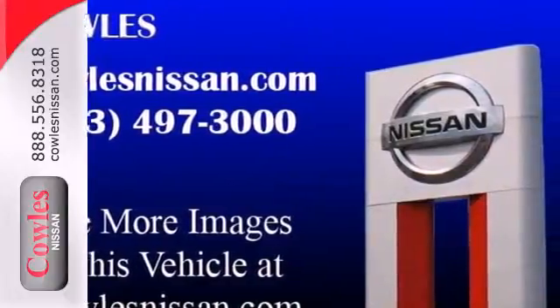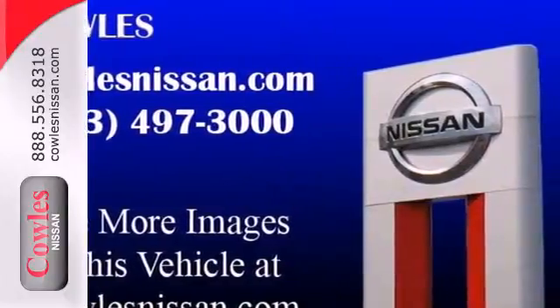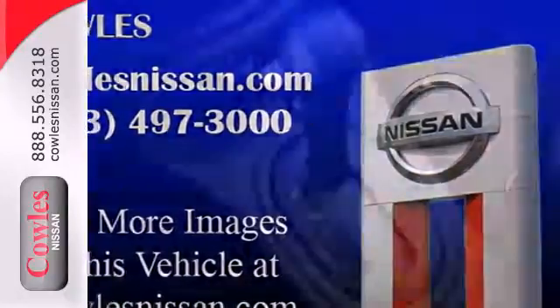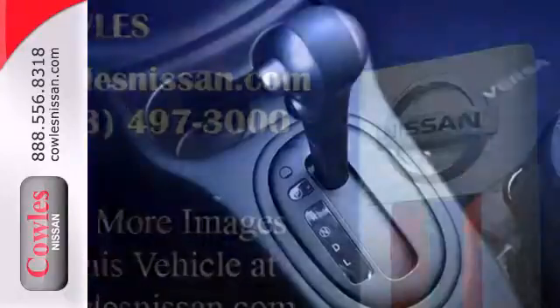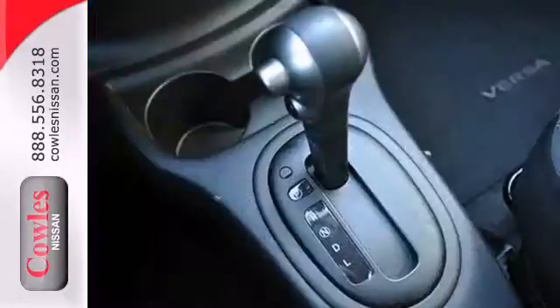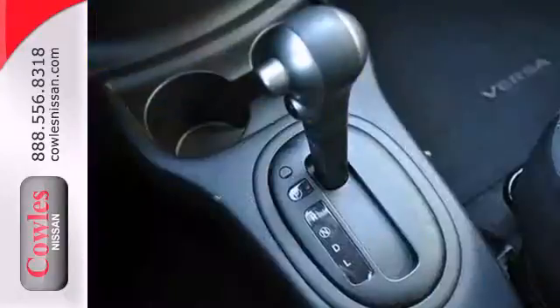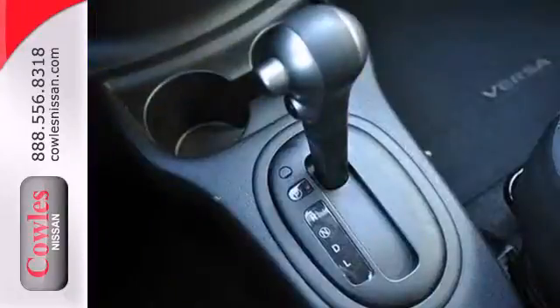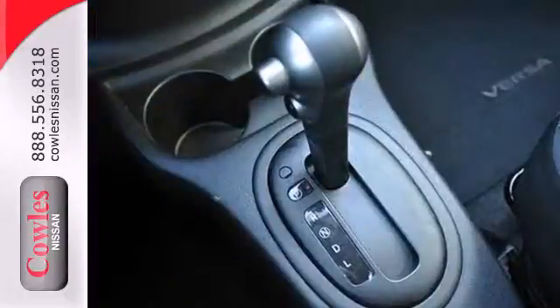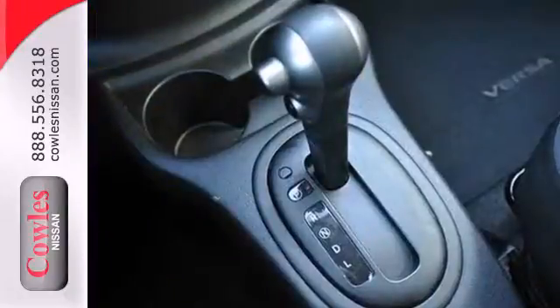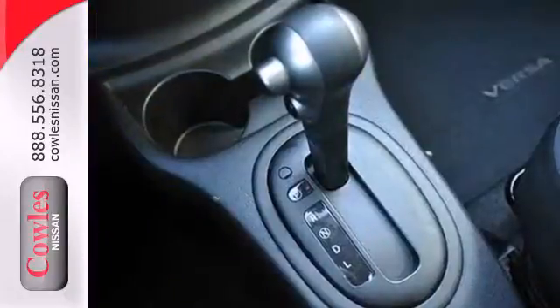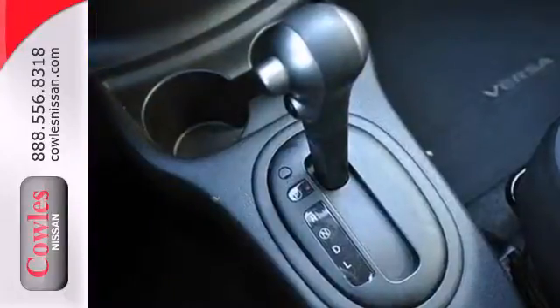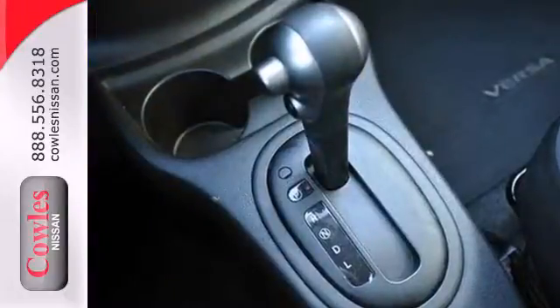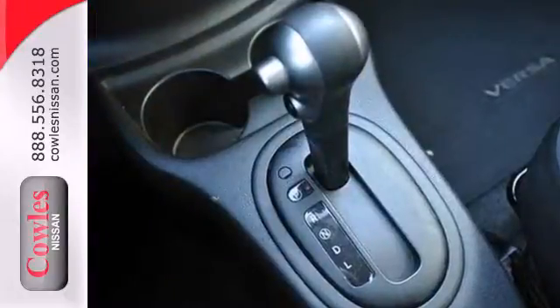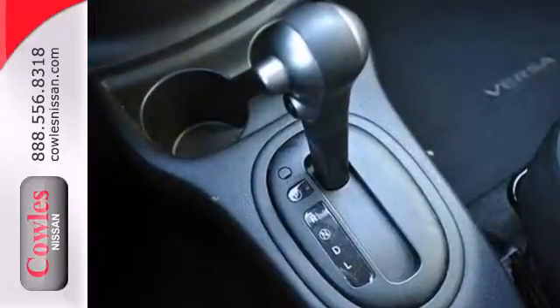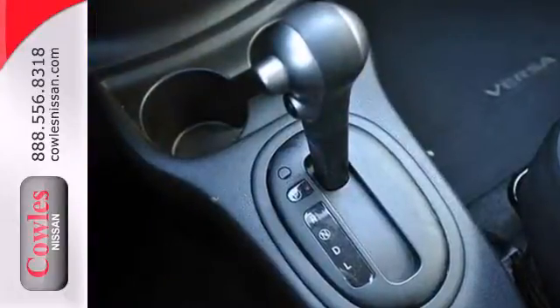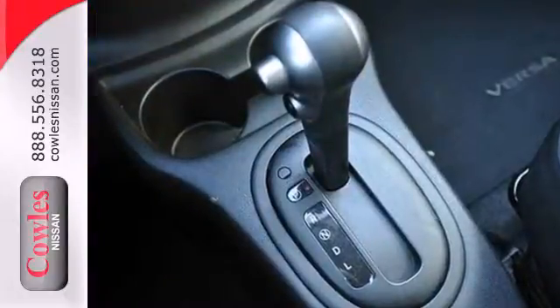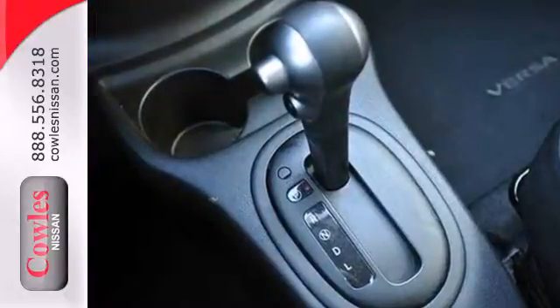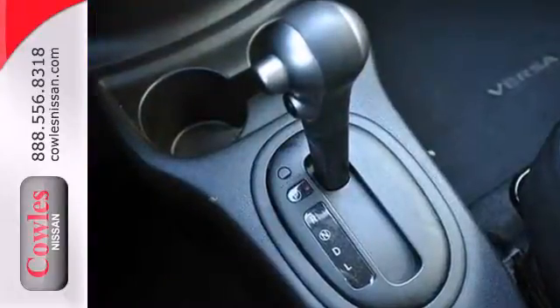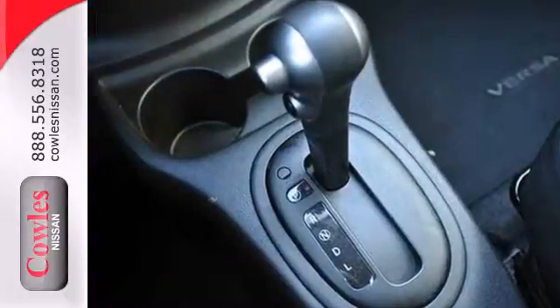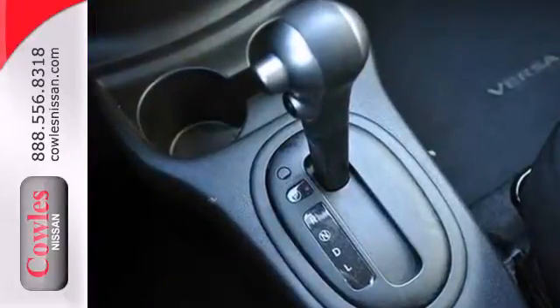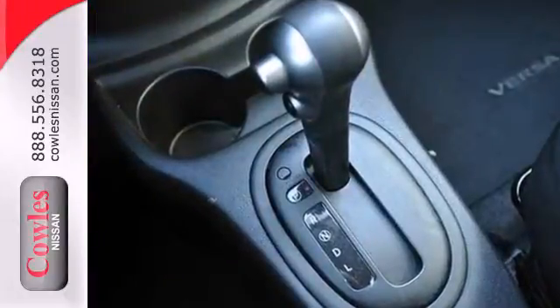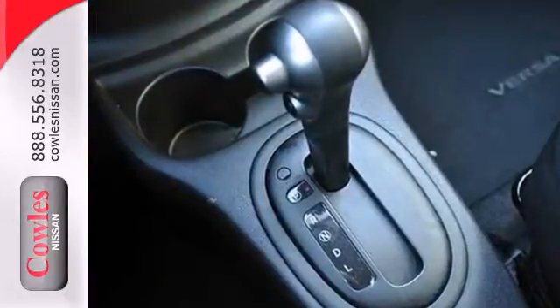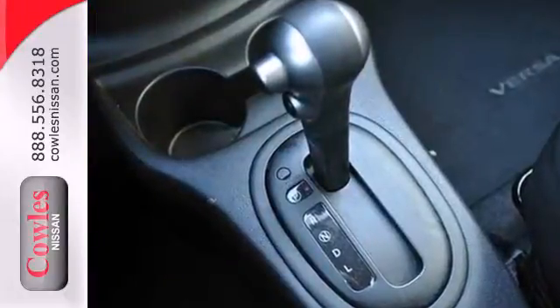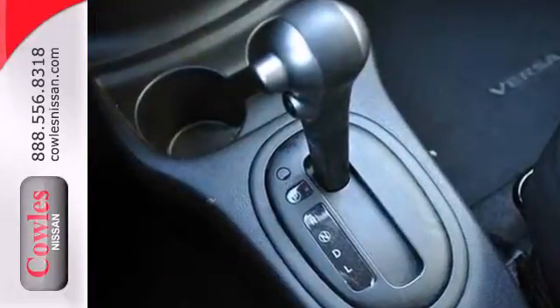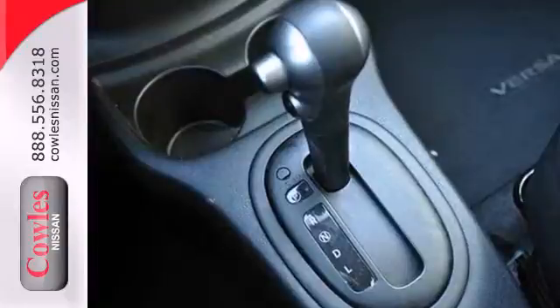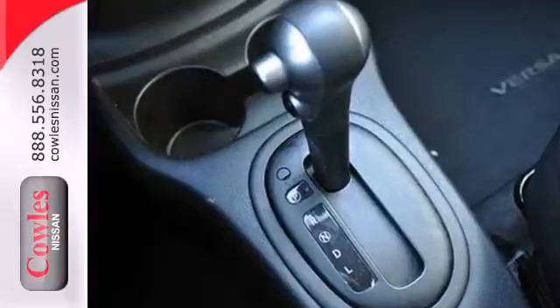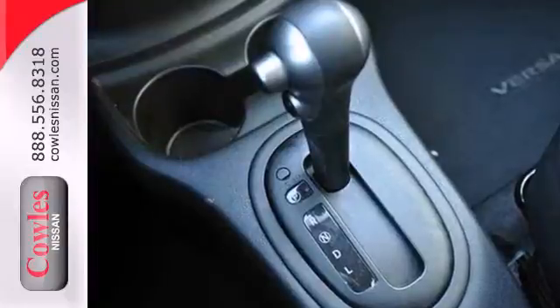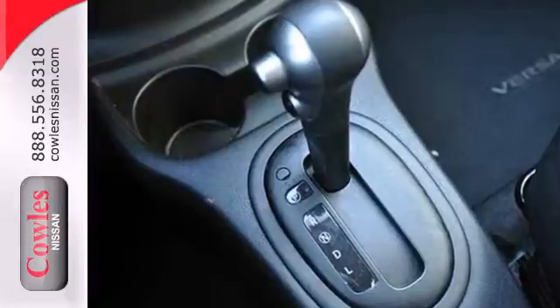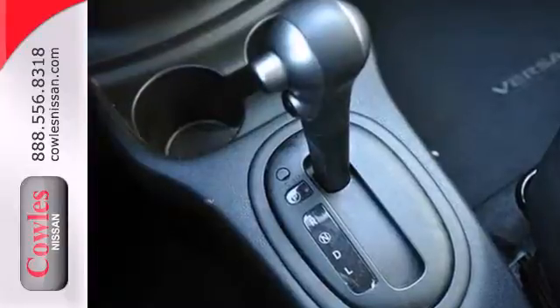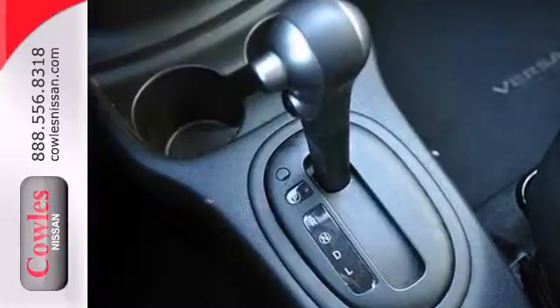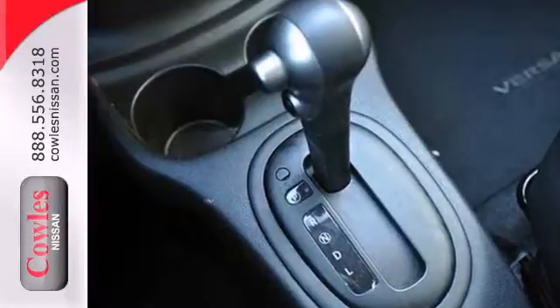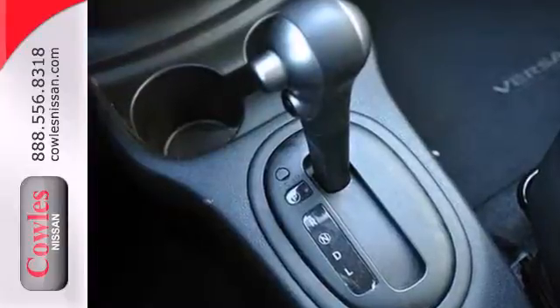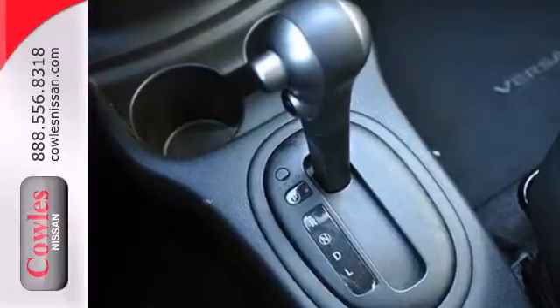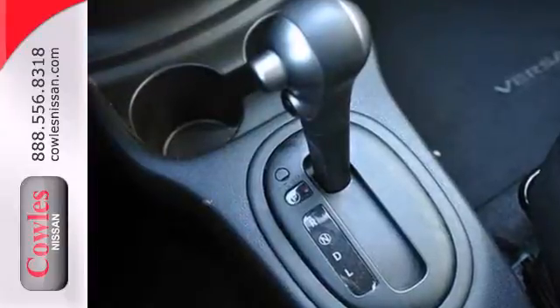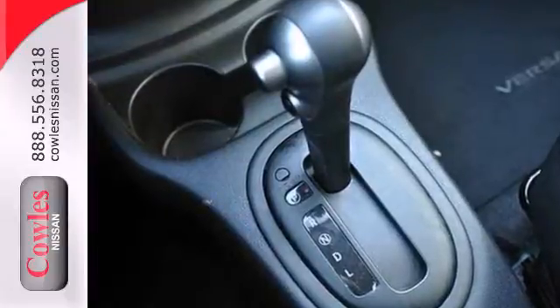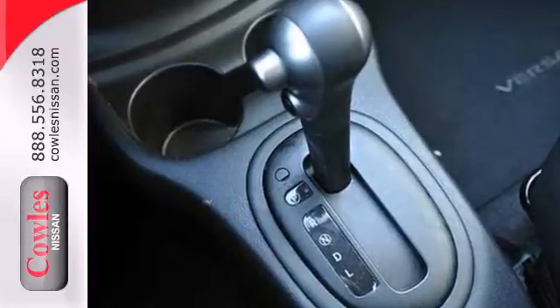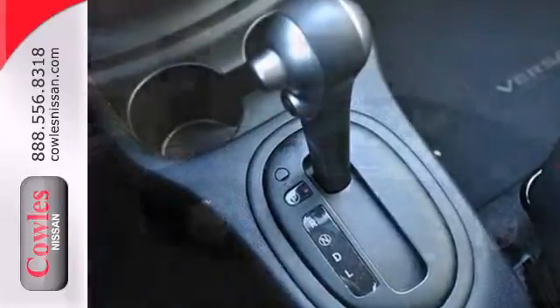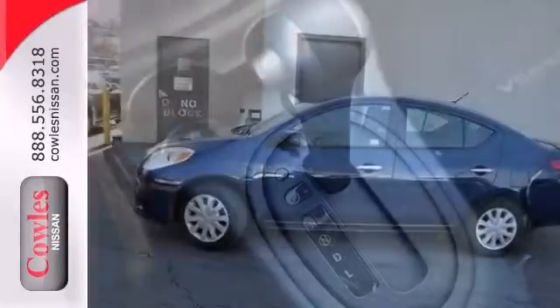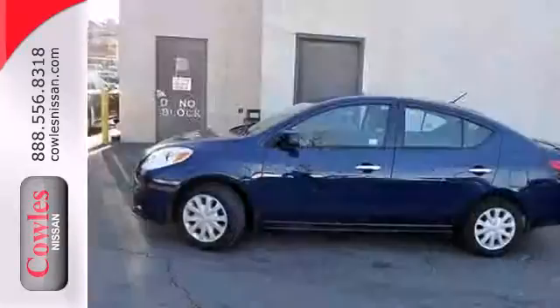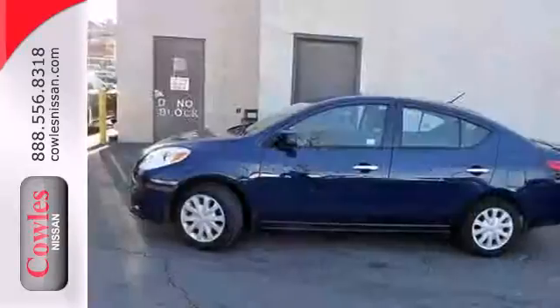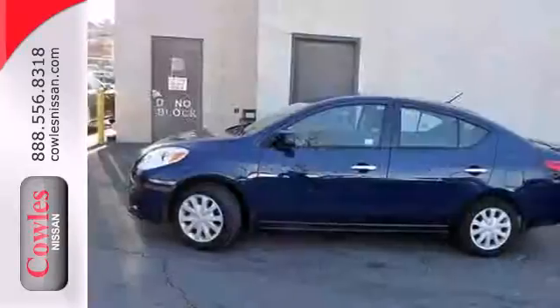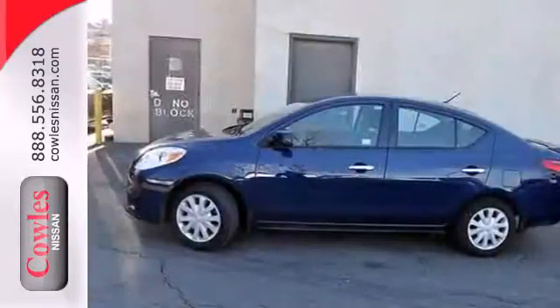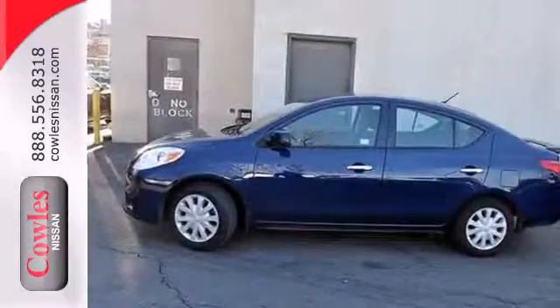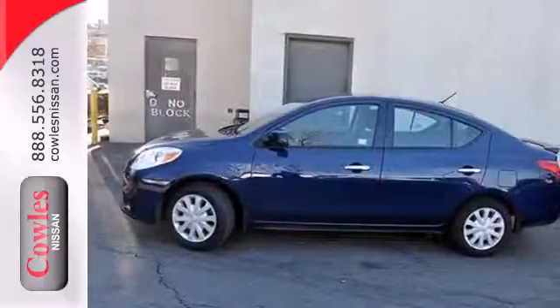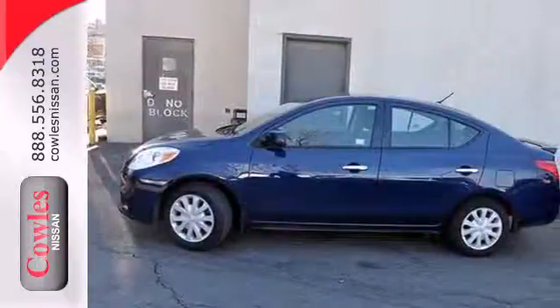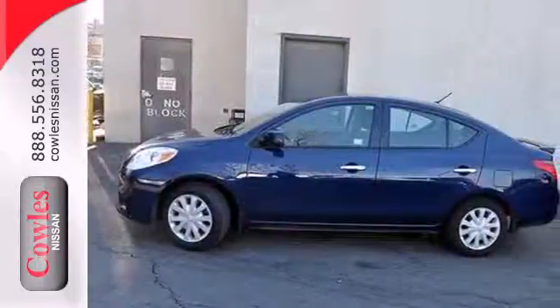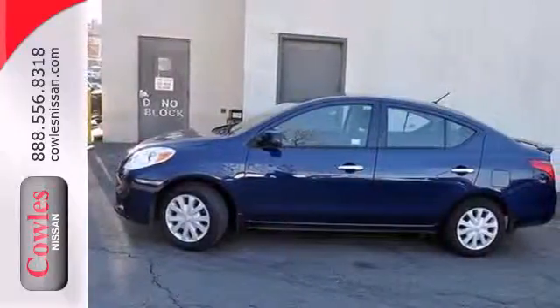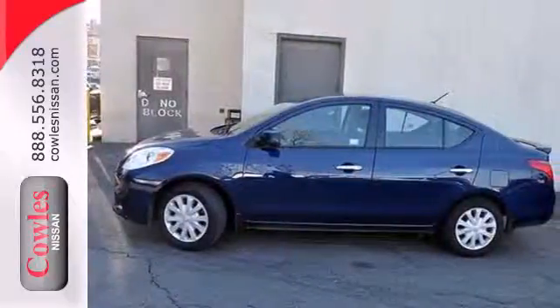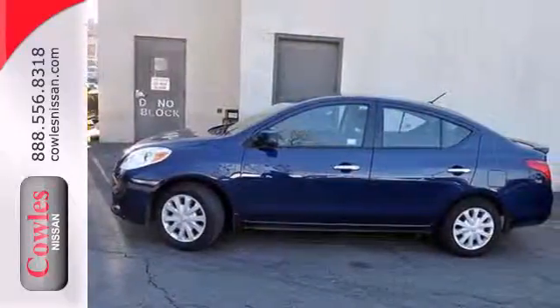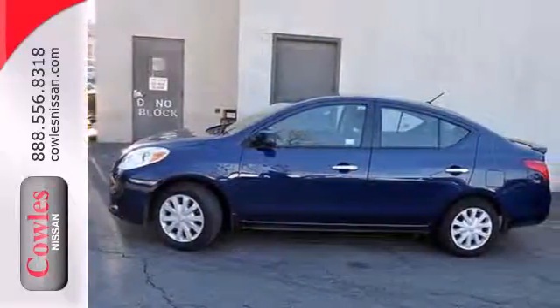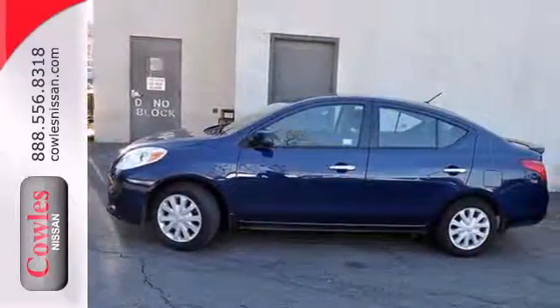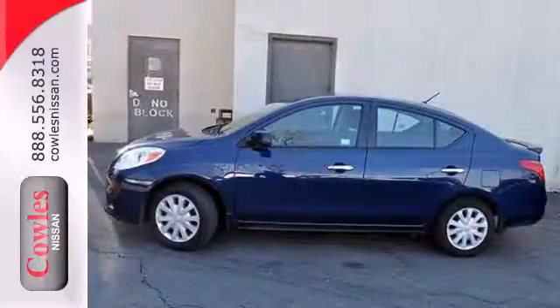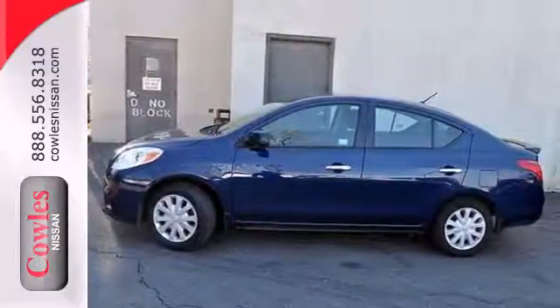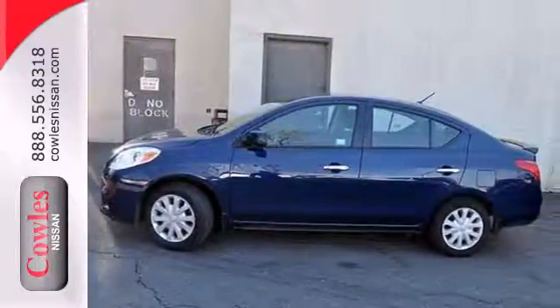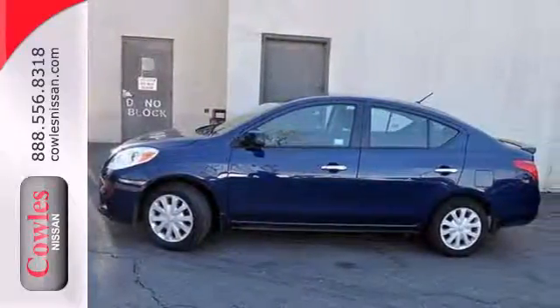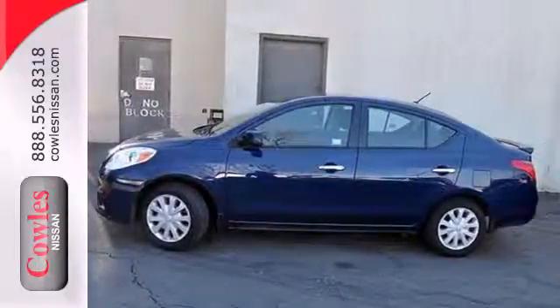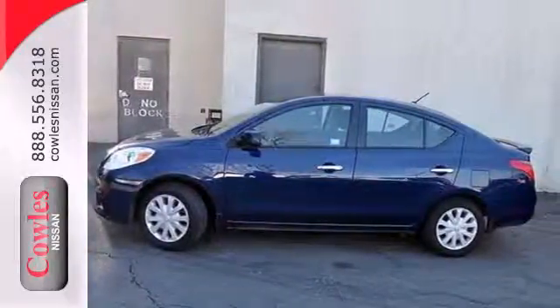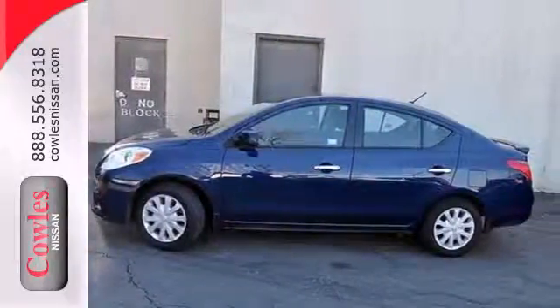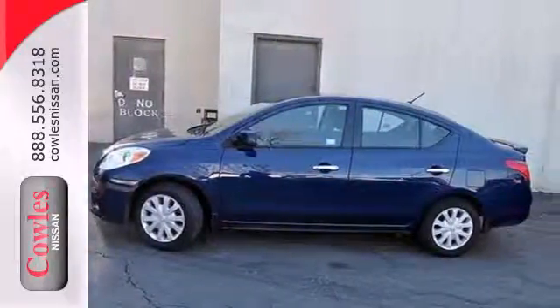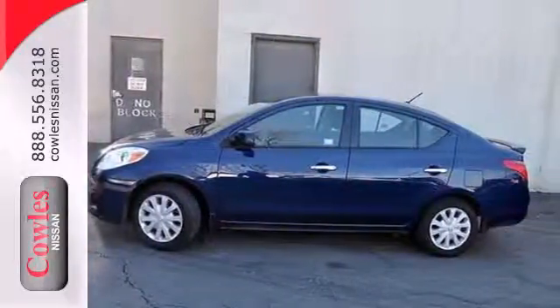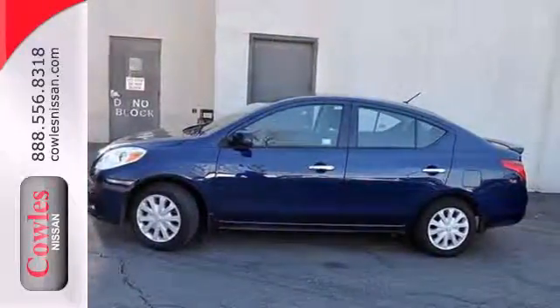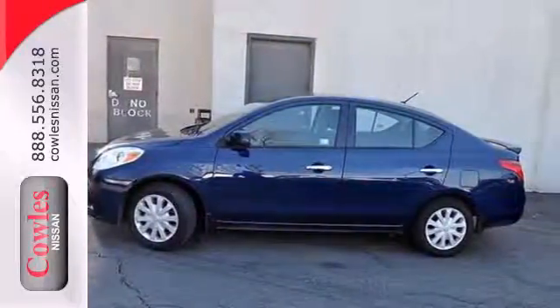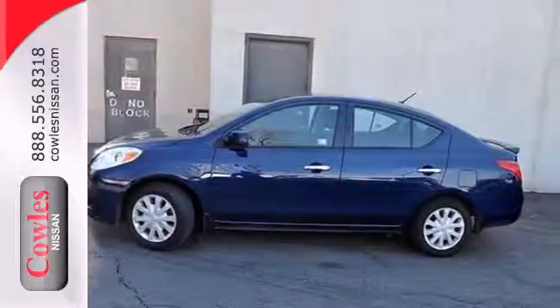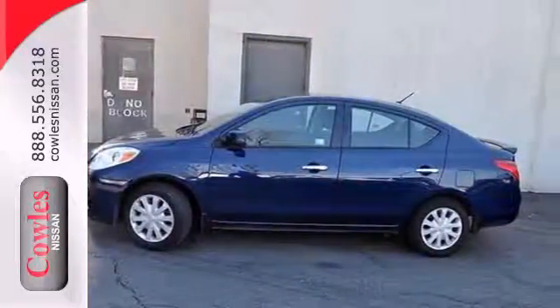You'll be very comfortable thanks to the tilt steering wheel and air conditioning. Take this economical Versa for a test drive today.